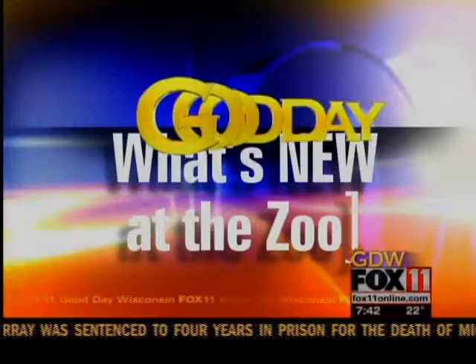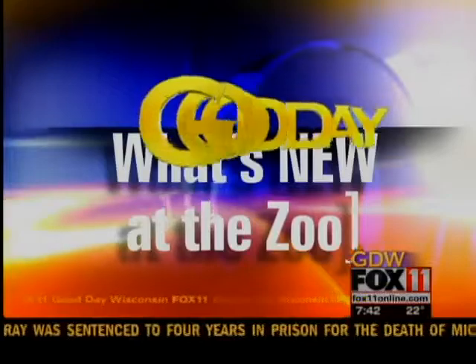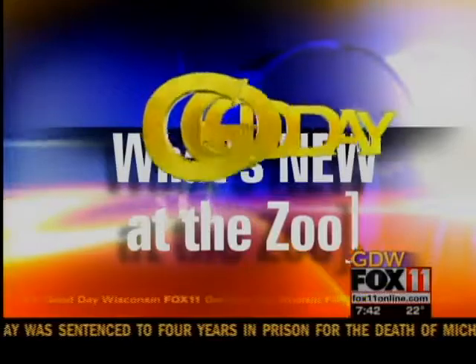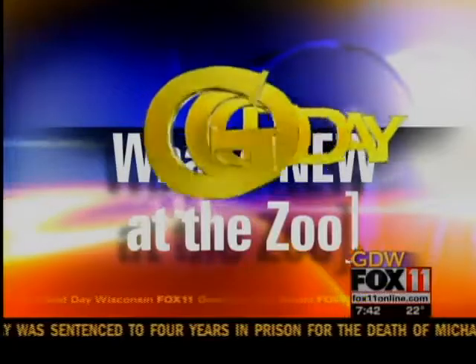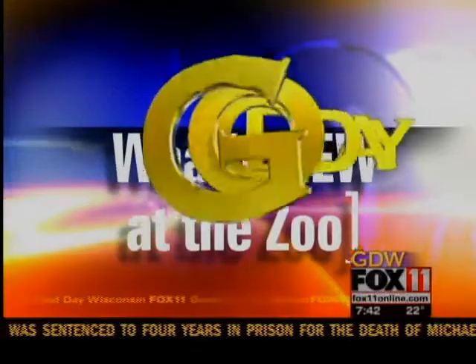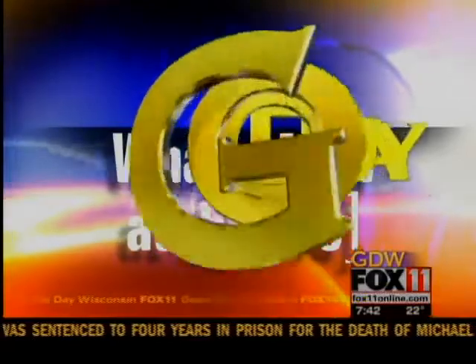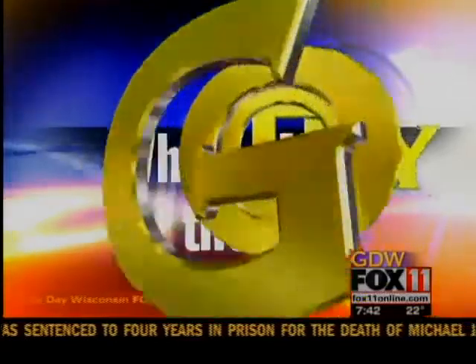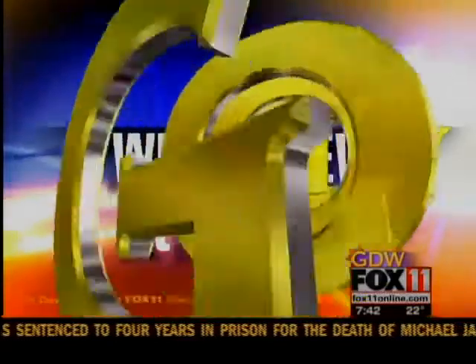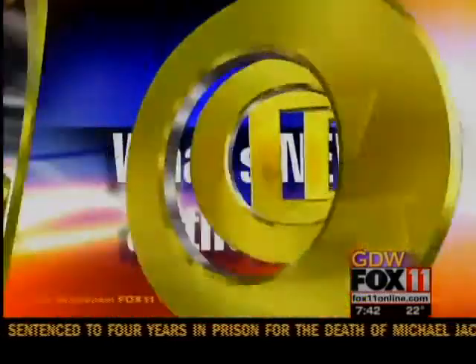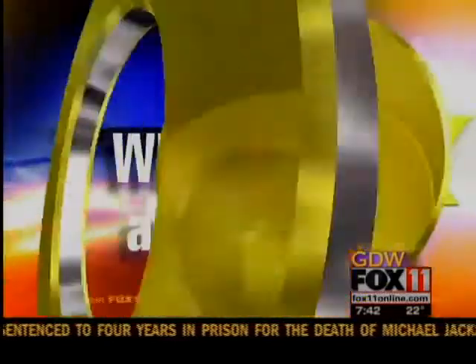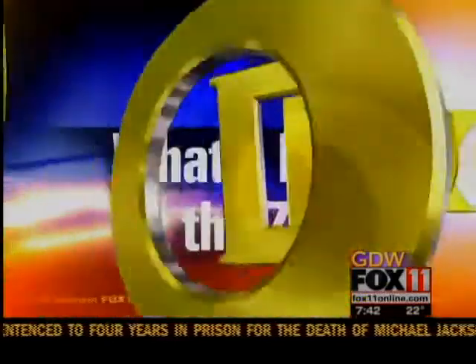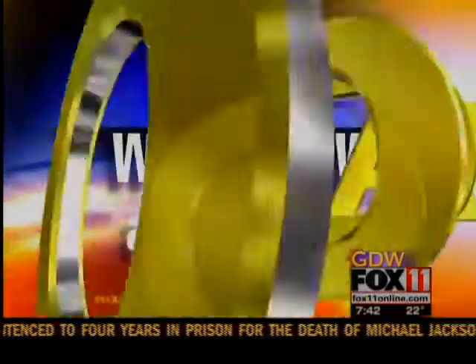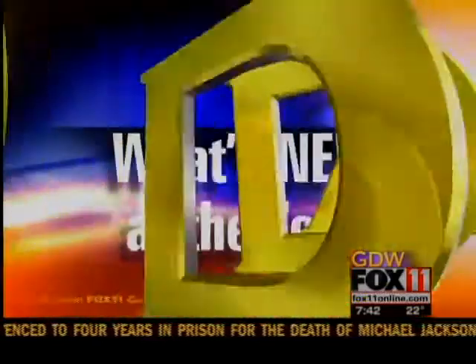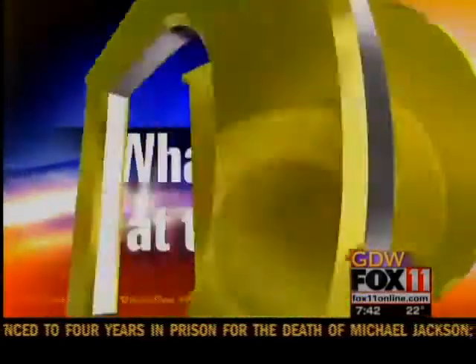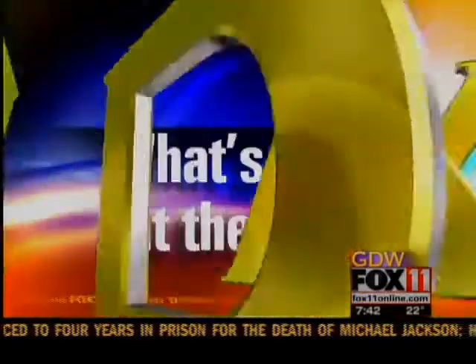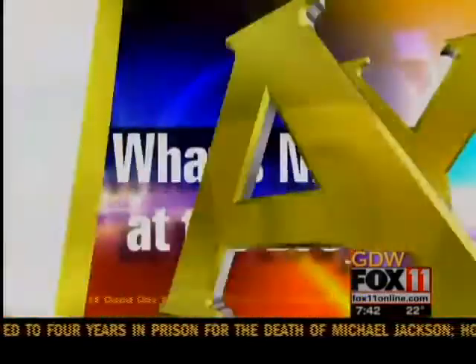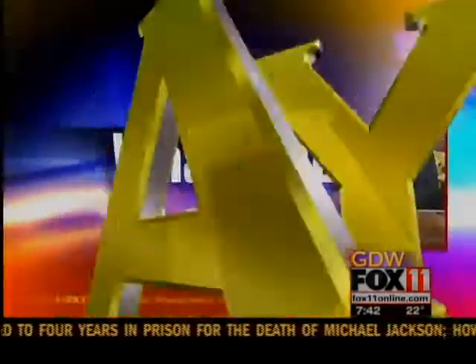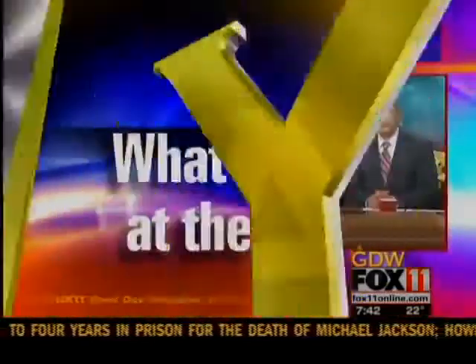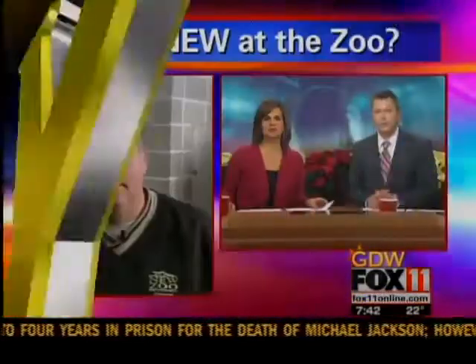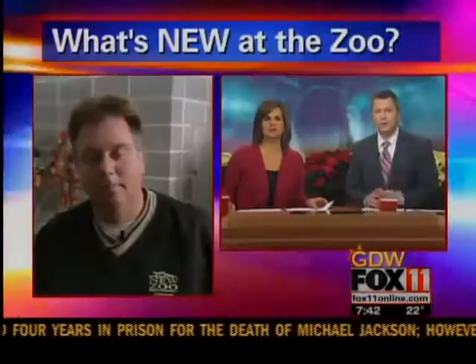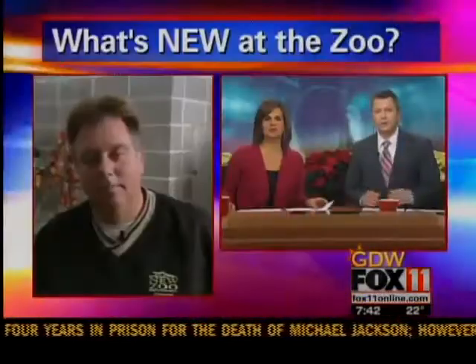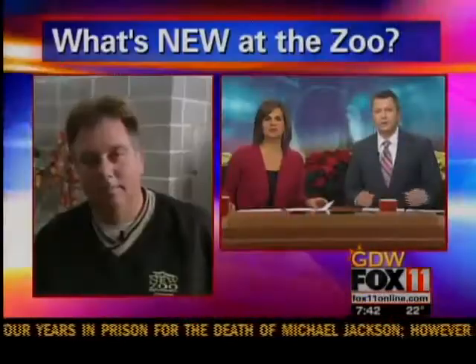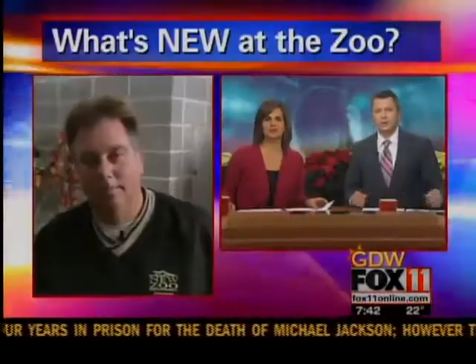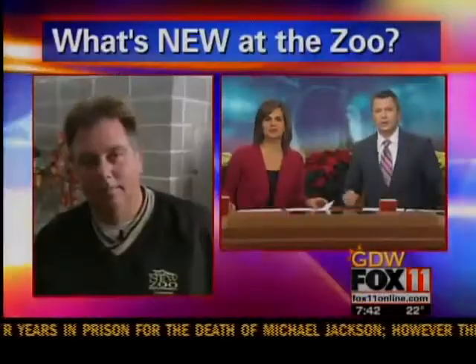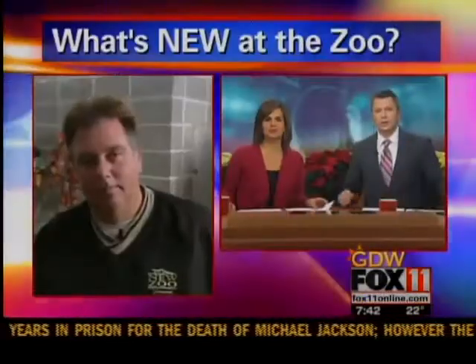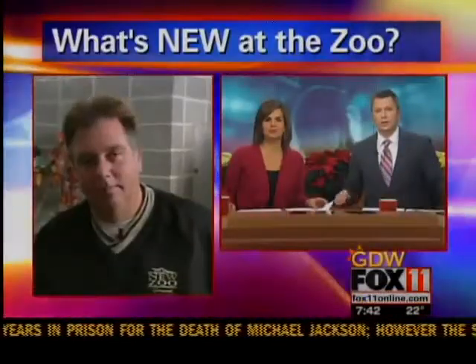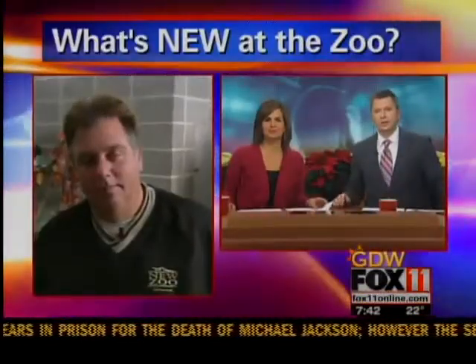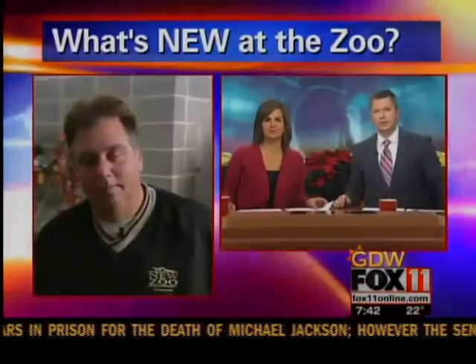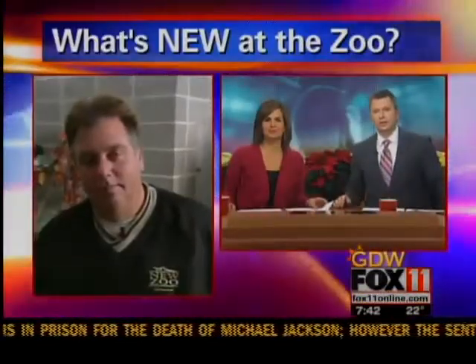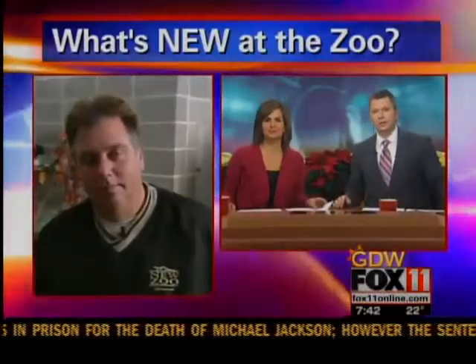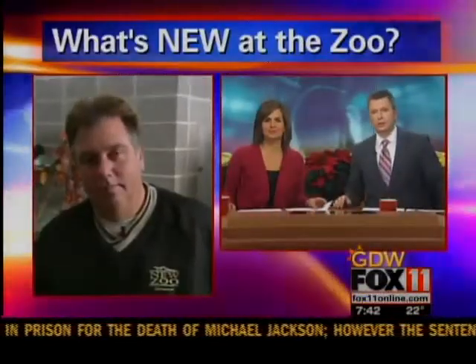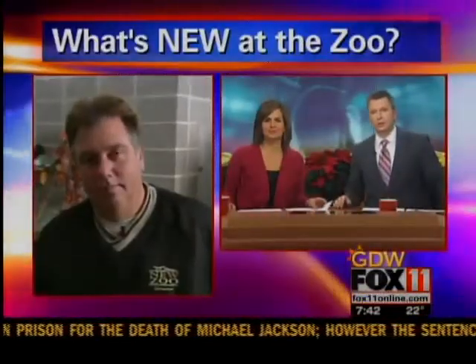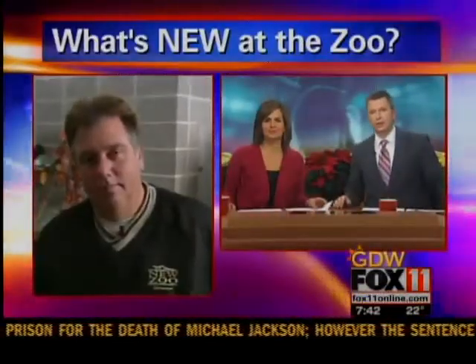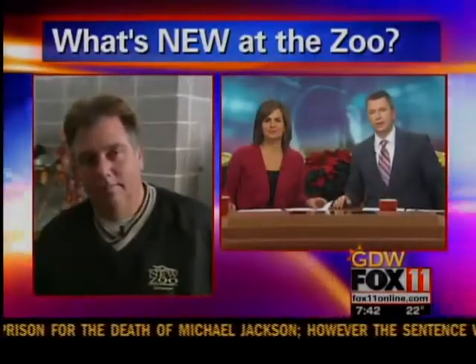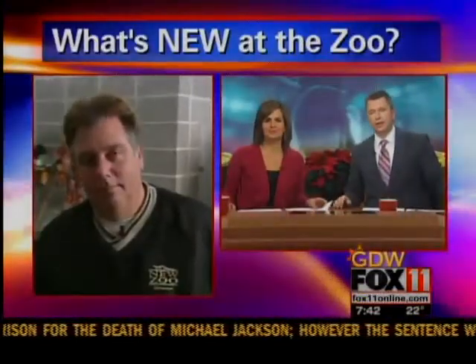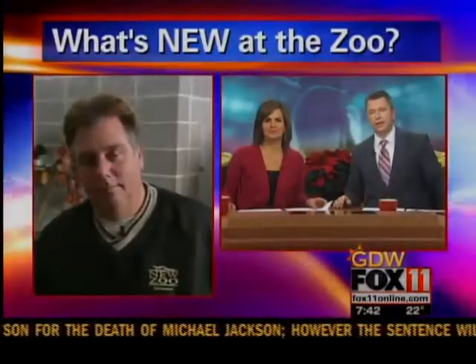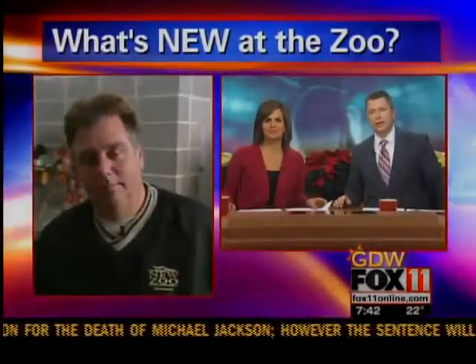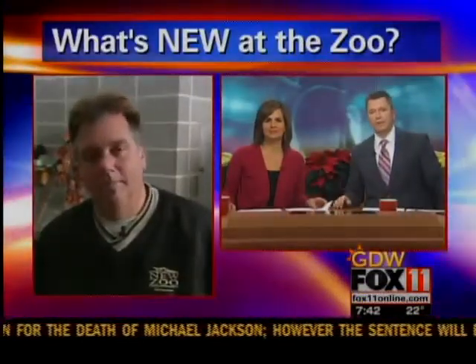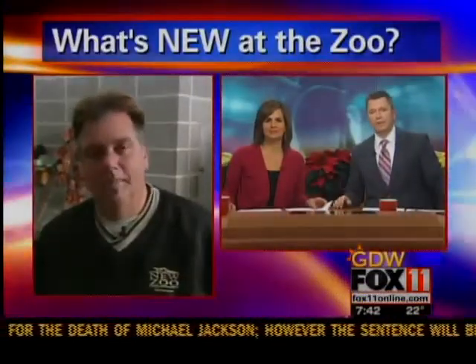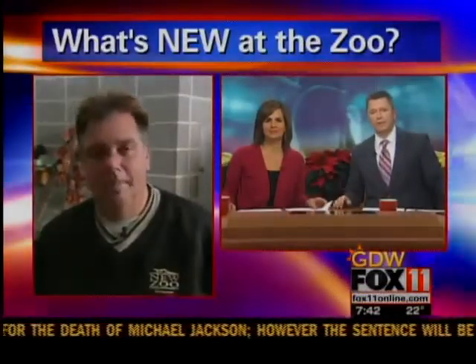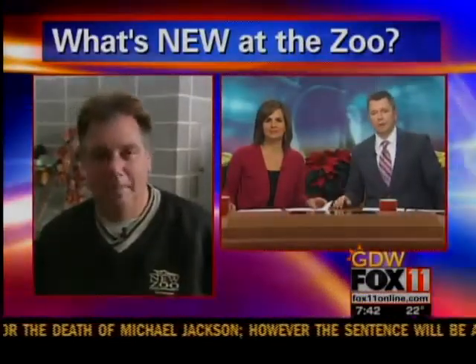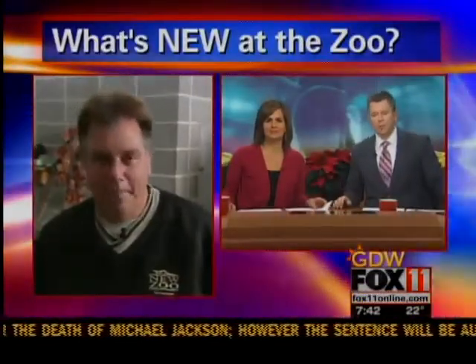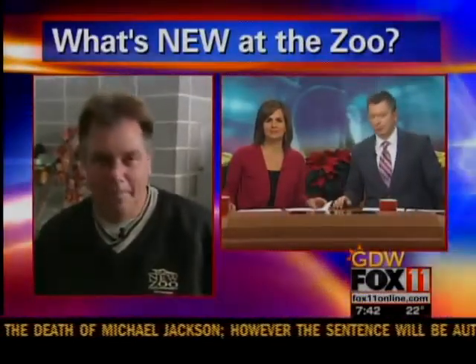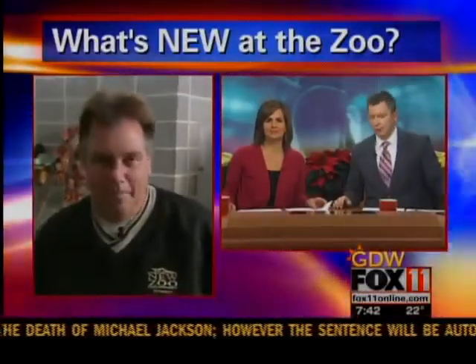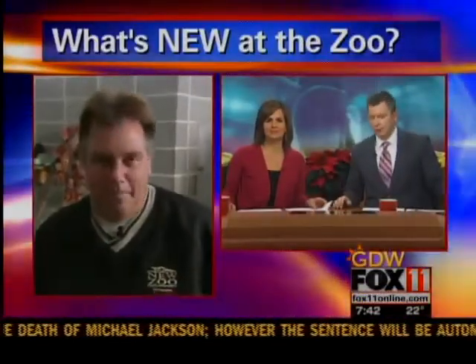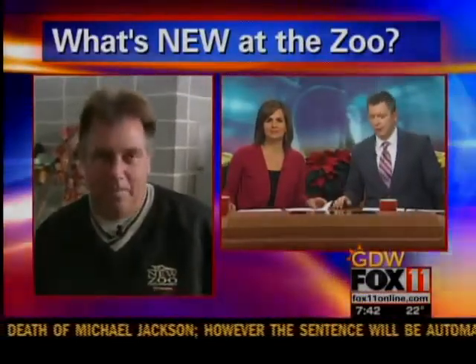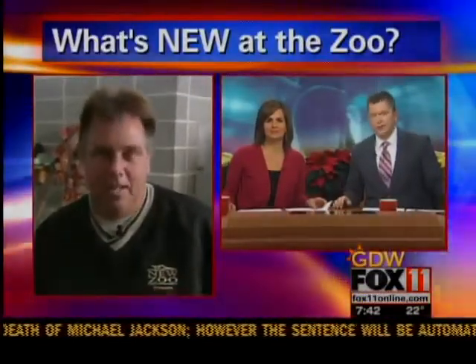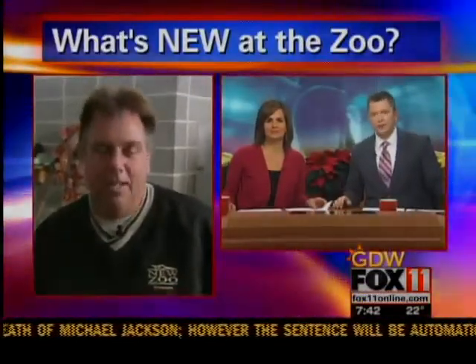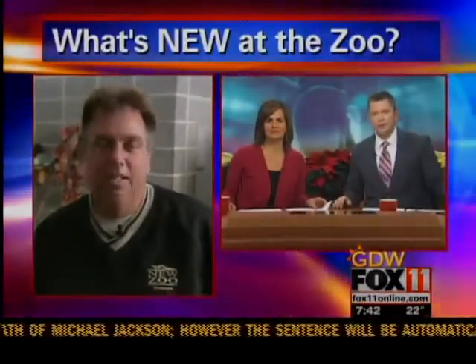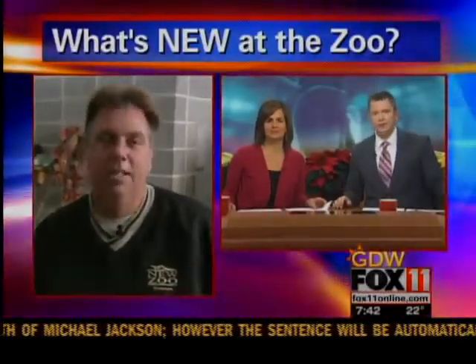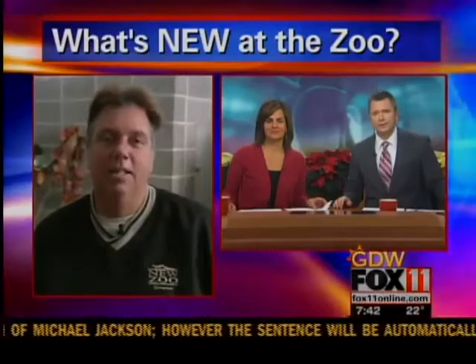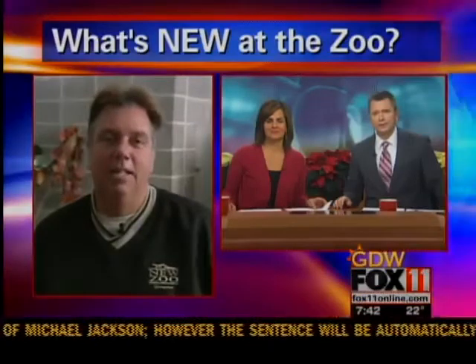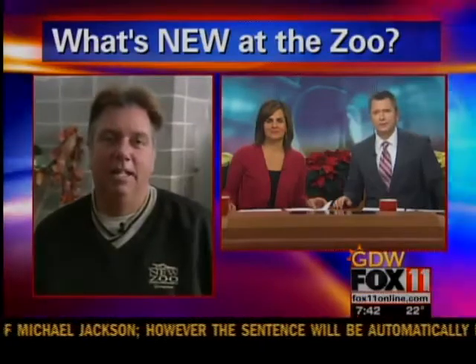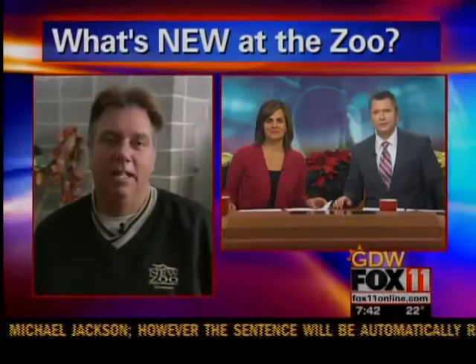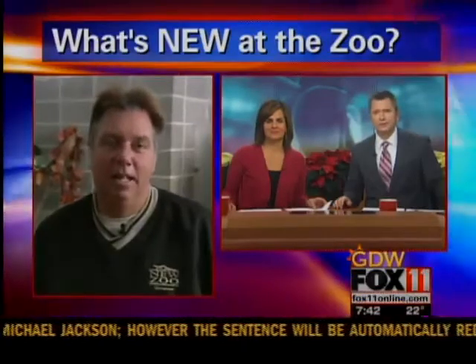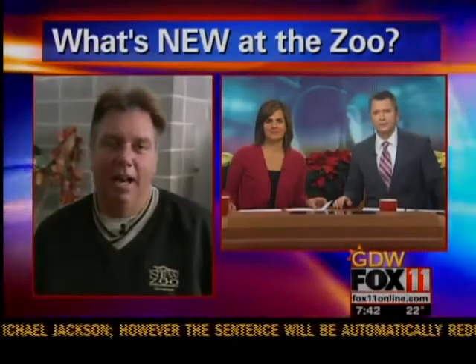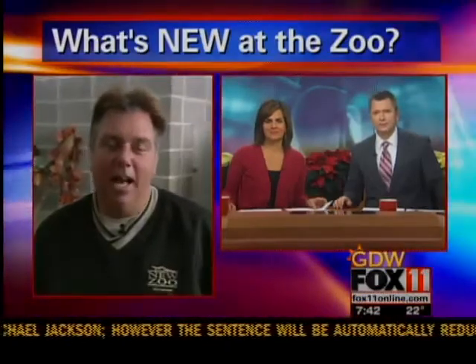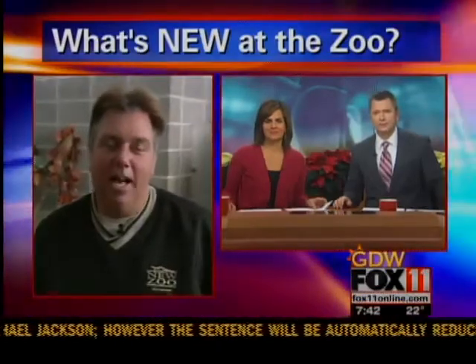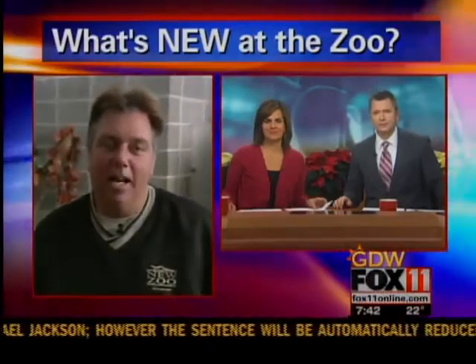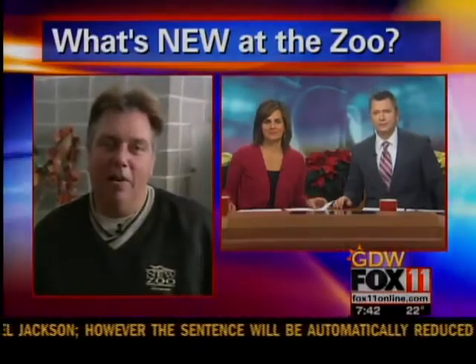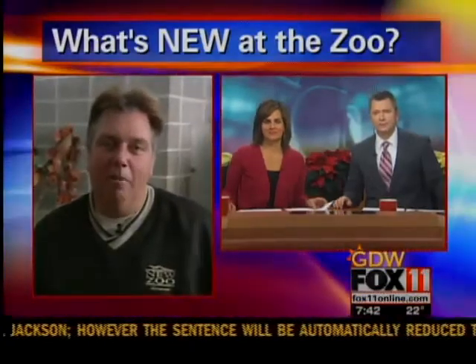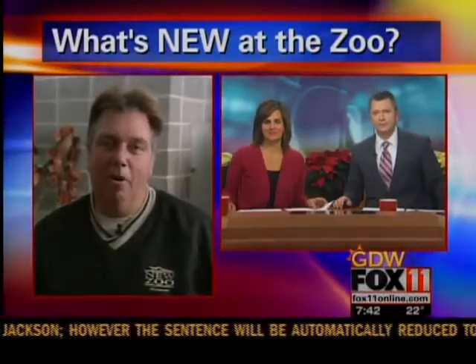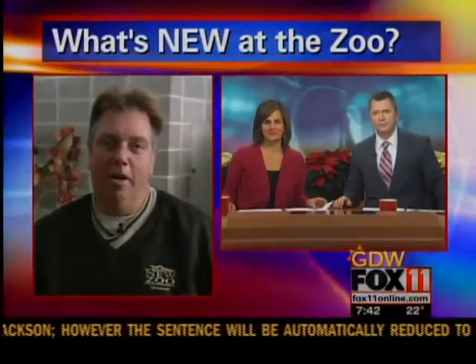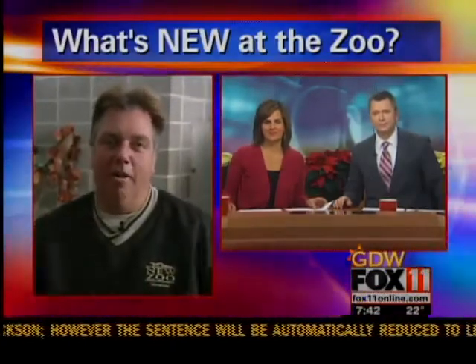It's Wednesday, time for our weekly trip to the New Zoo. Neil Anderson joins us again live from Suamico. Good morning, Neil.